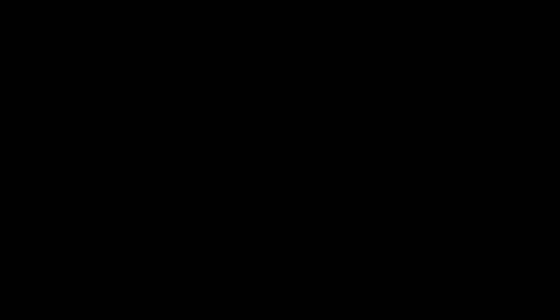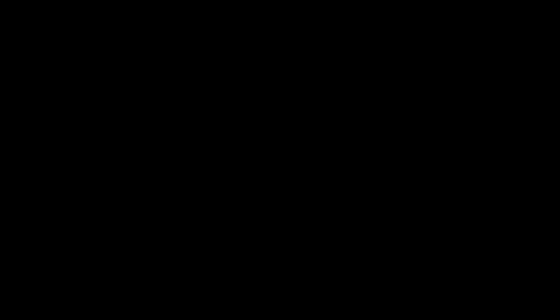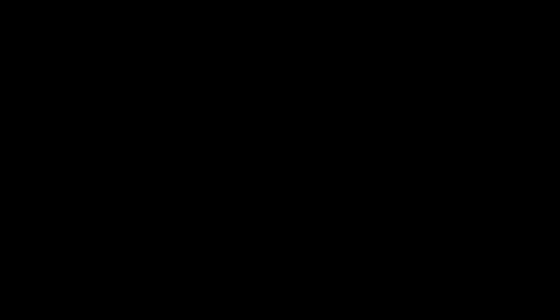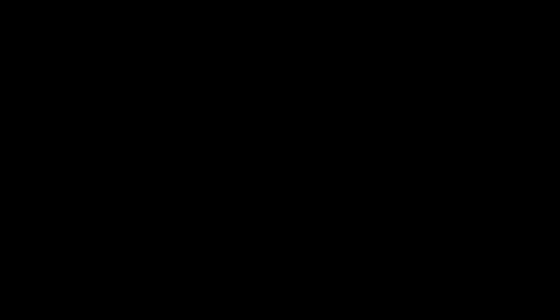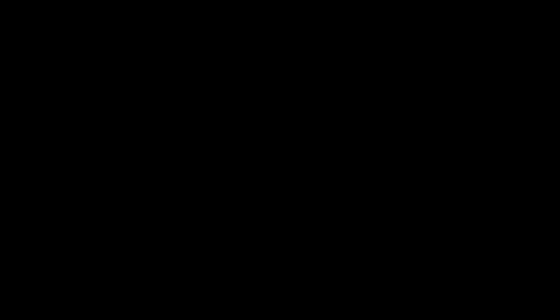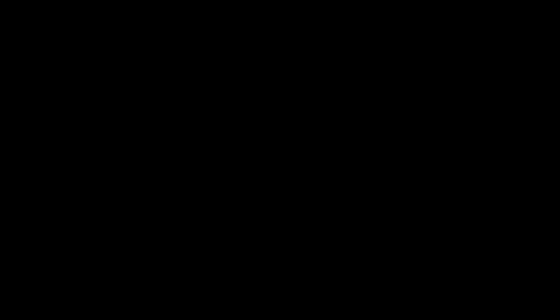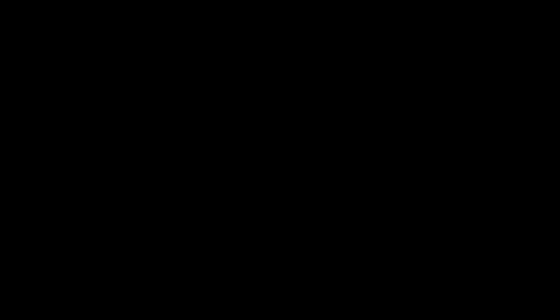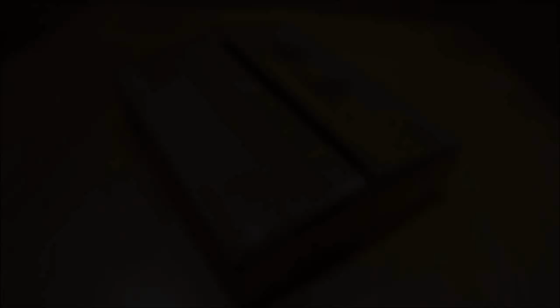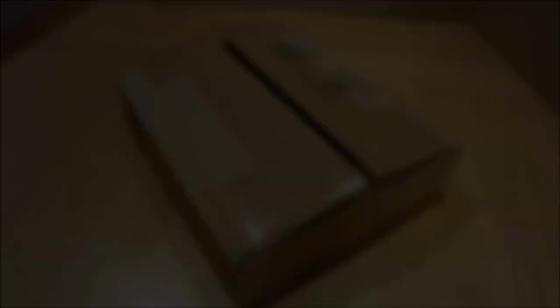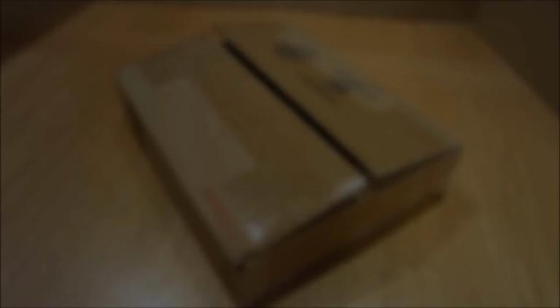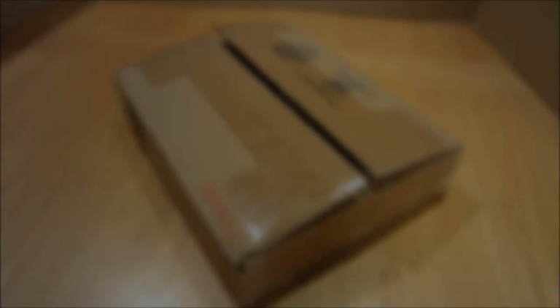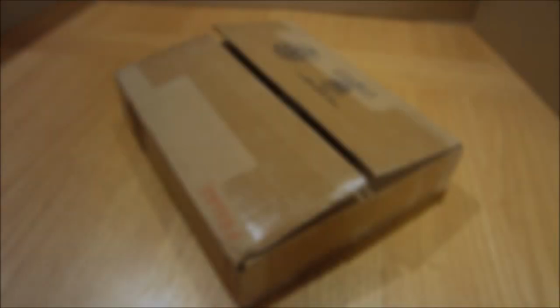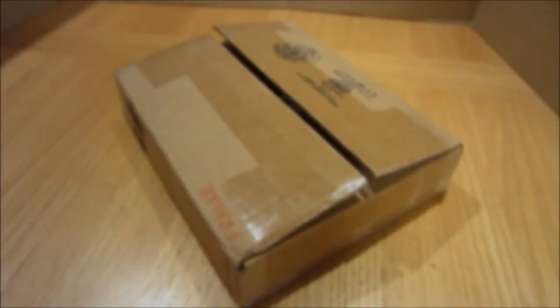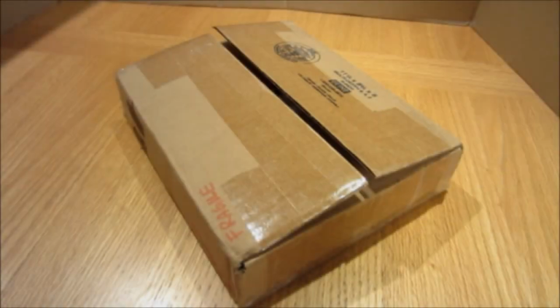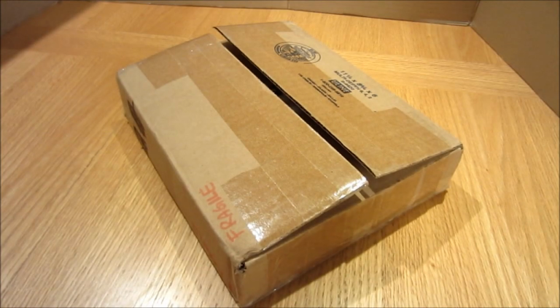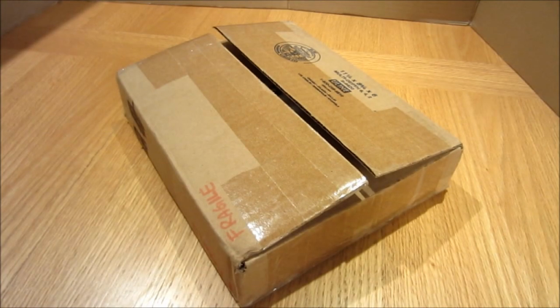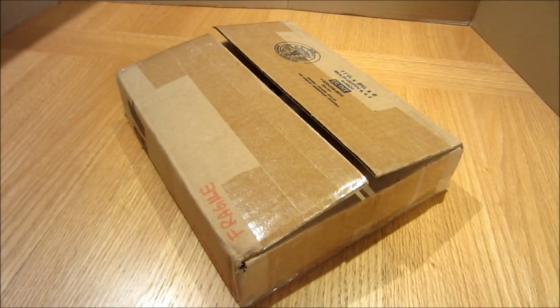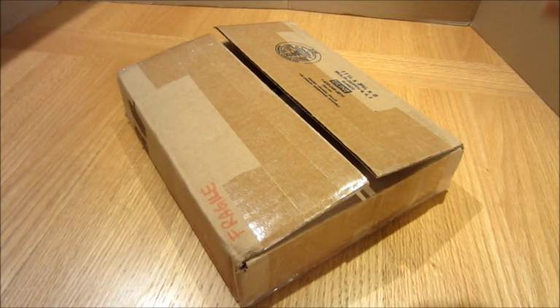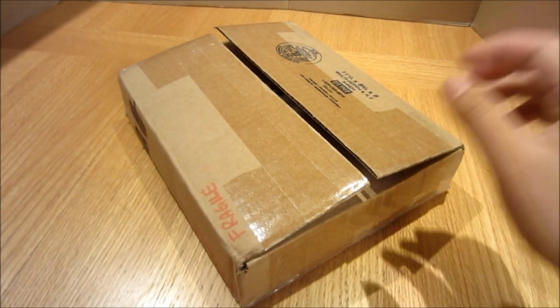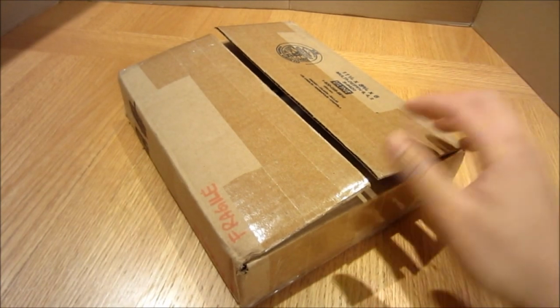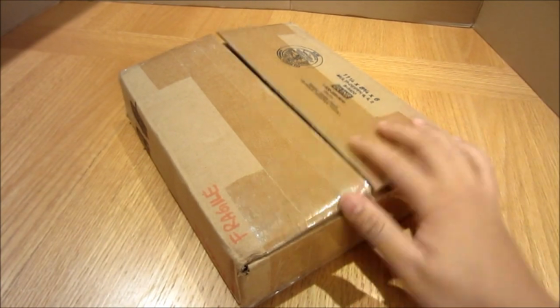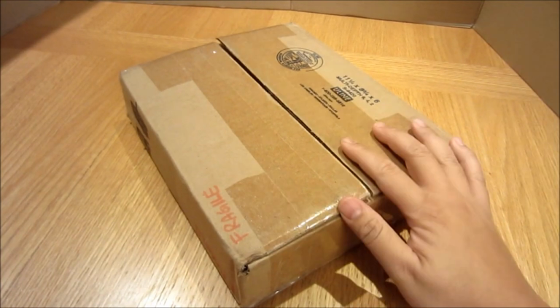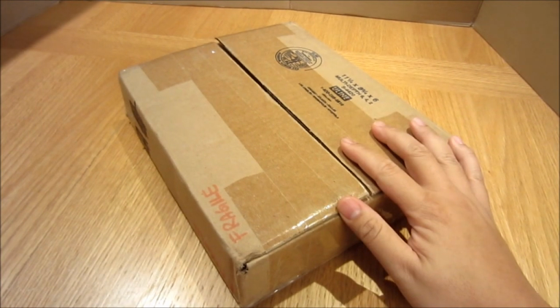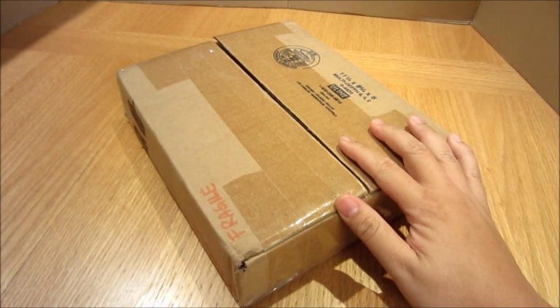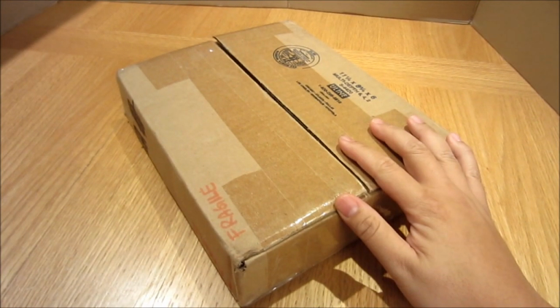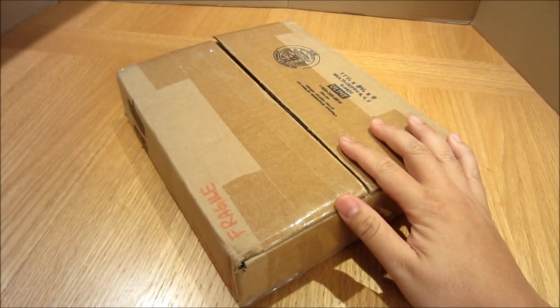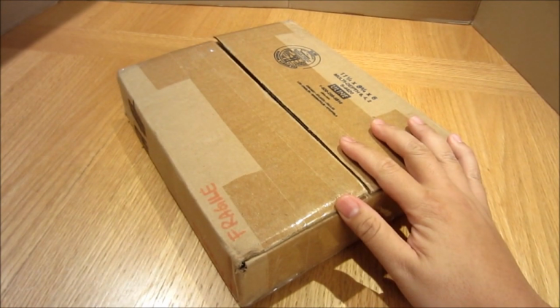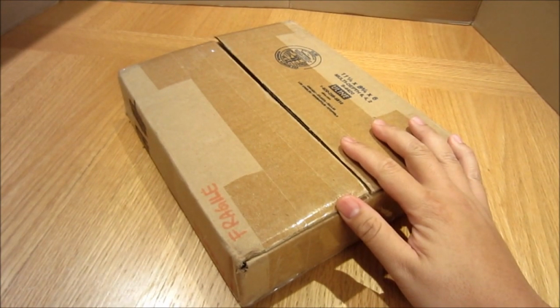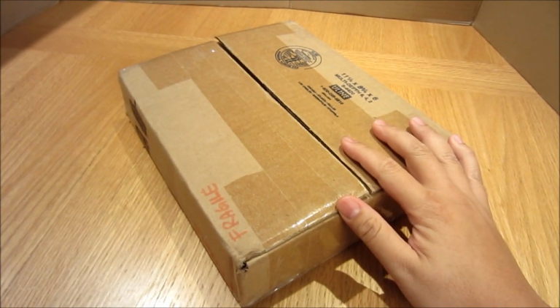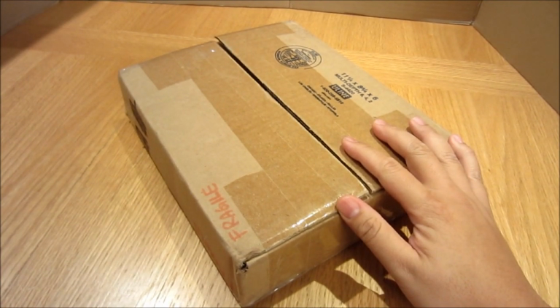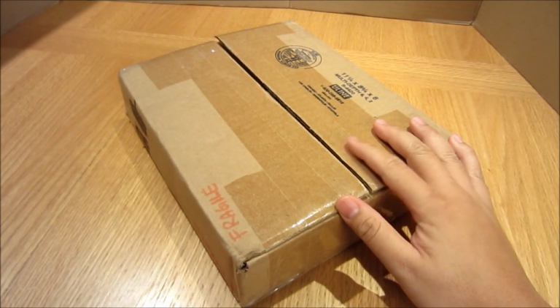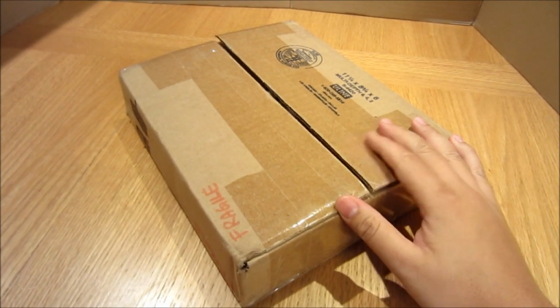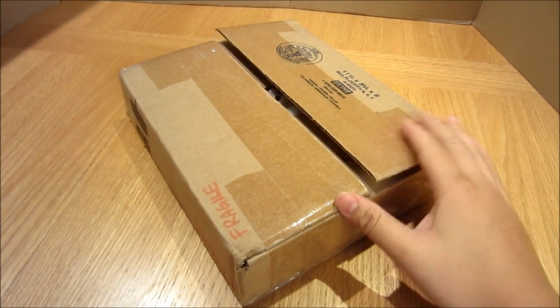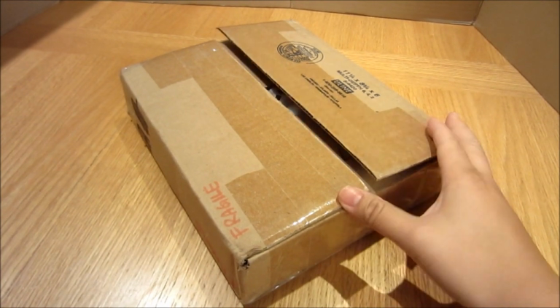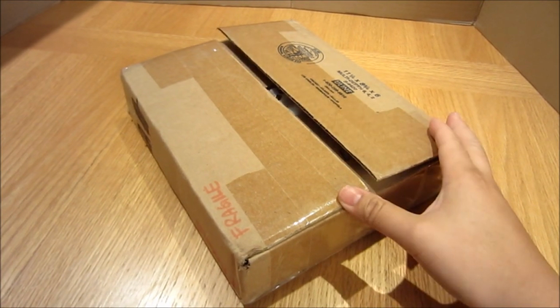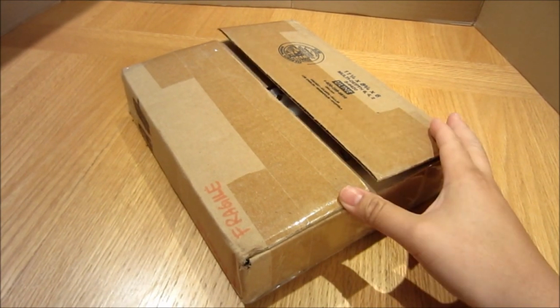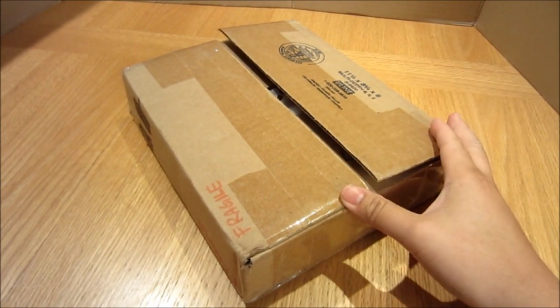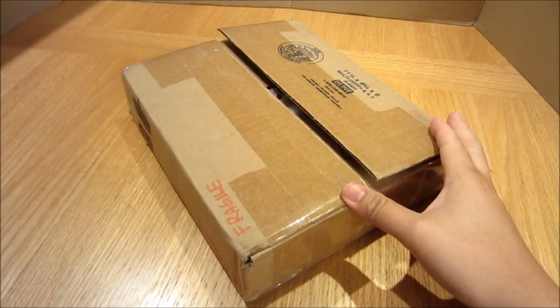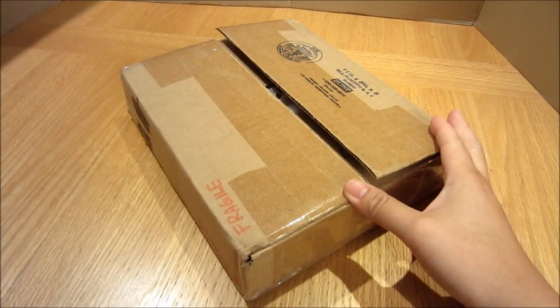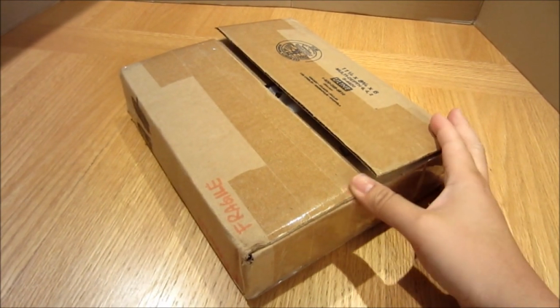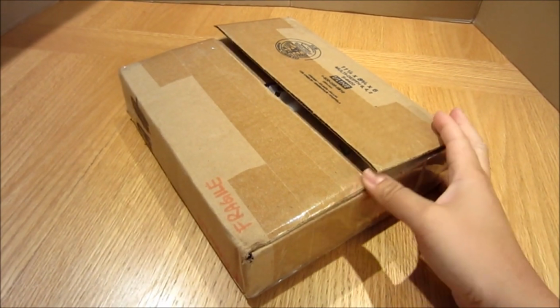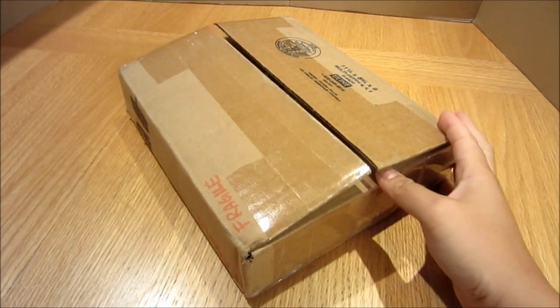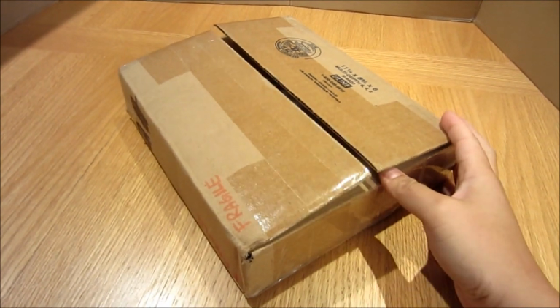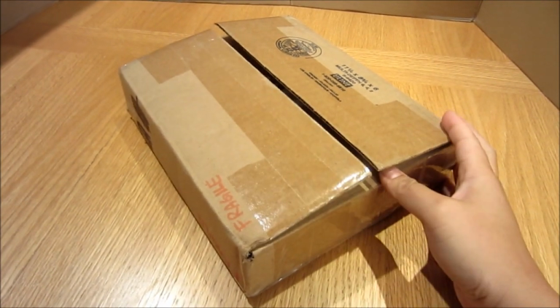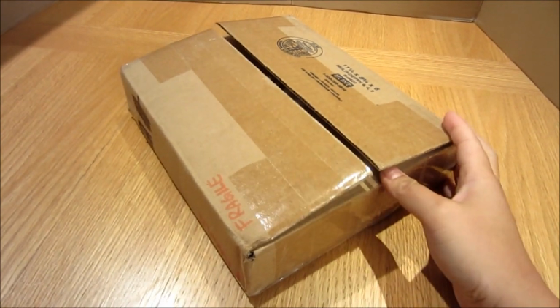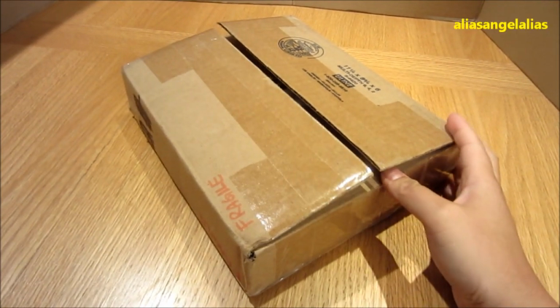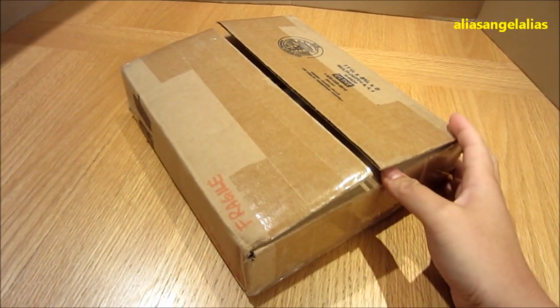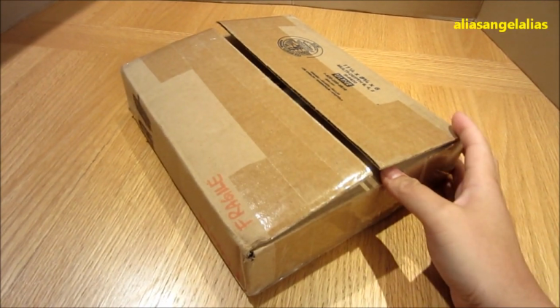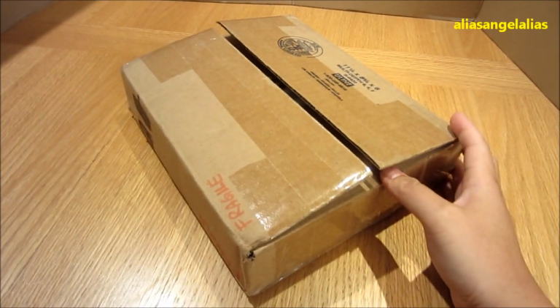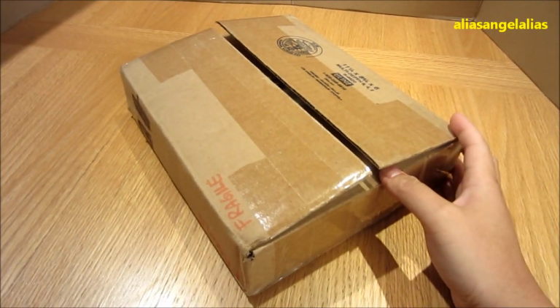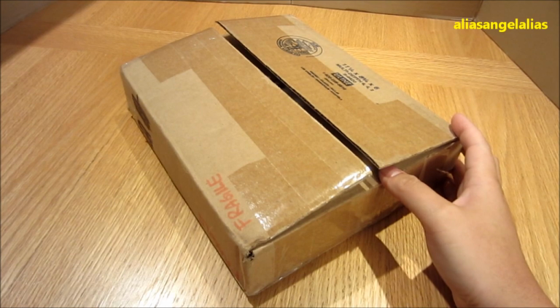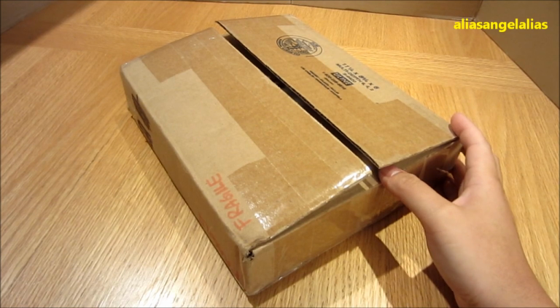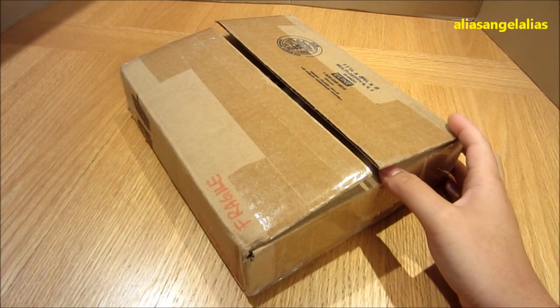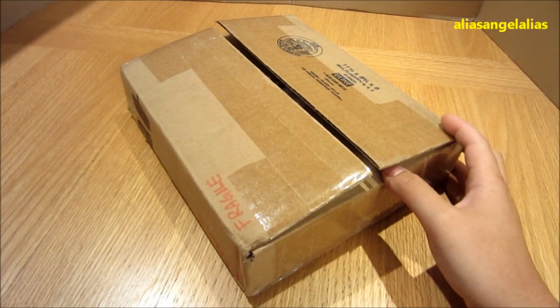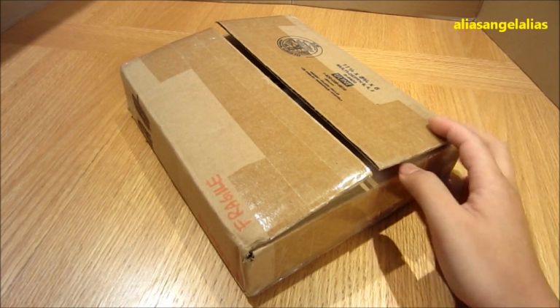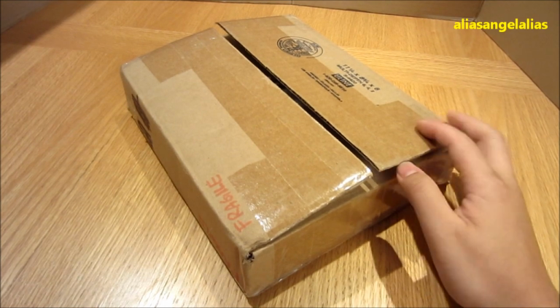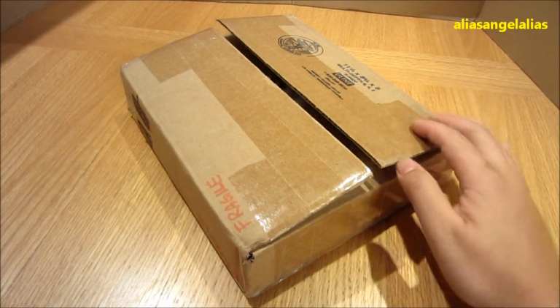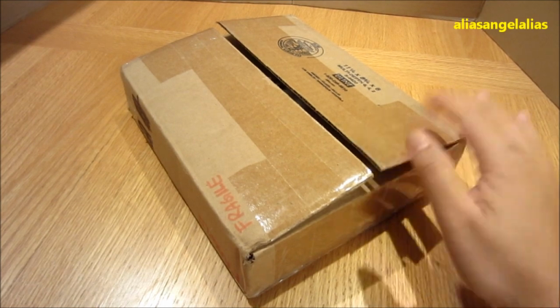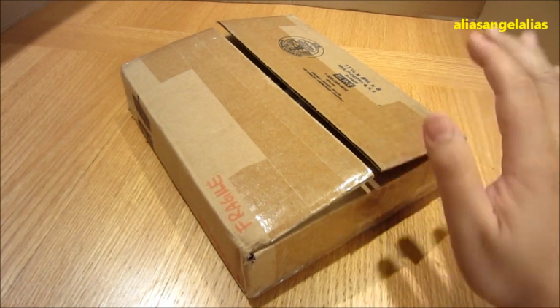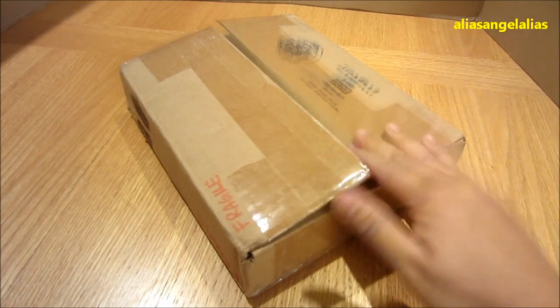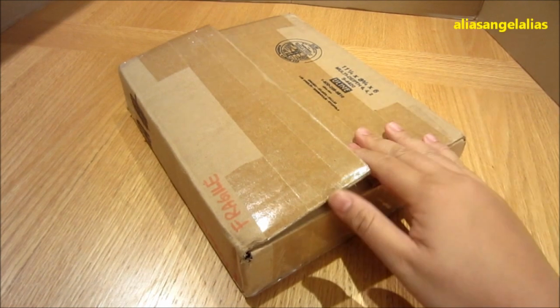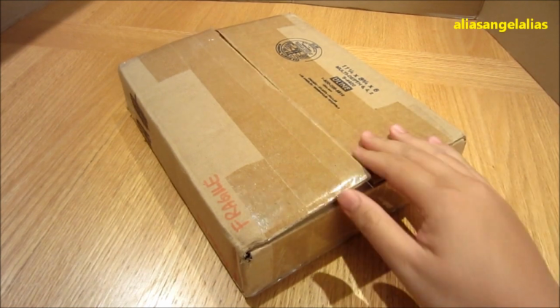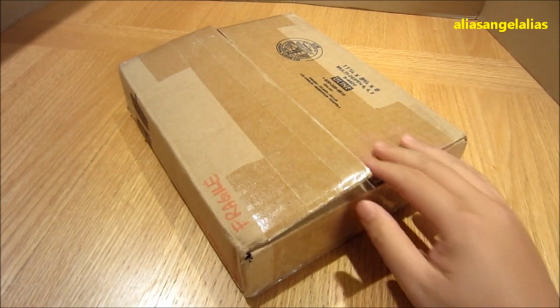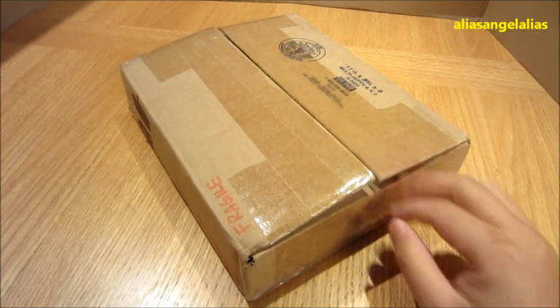Hey guys, Budget Jedi here. Received a package today from a YouTube friend, Alias Angel Alias. Let's open it up.